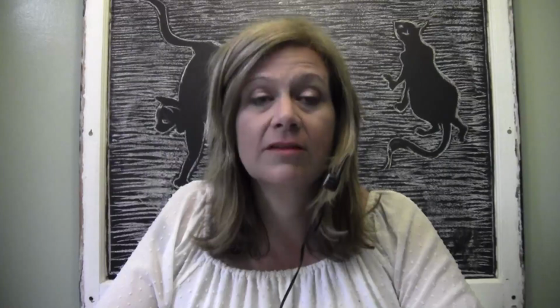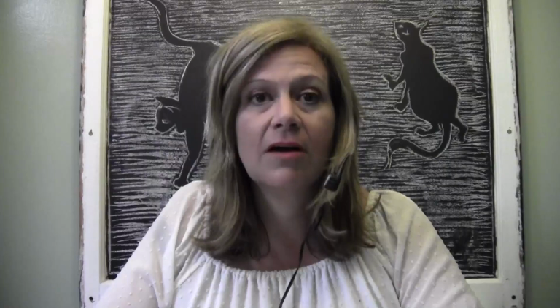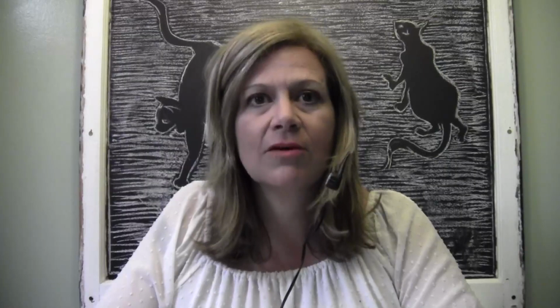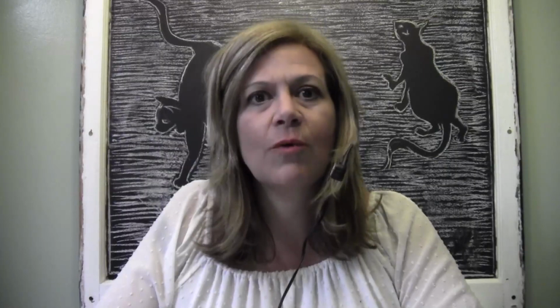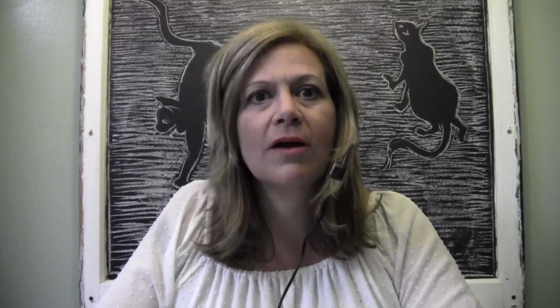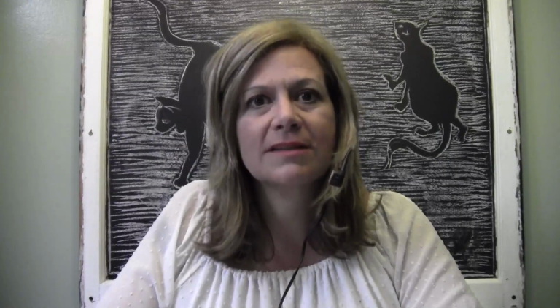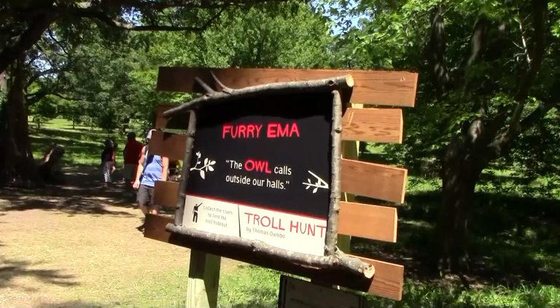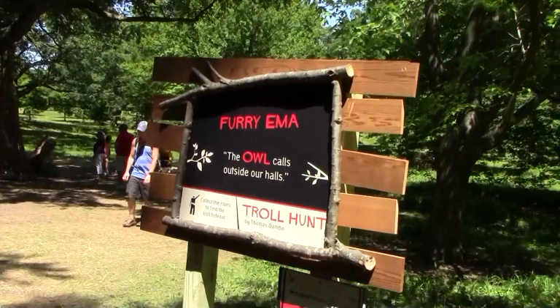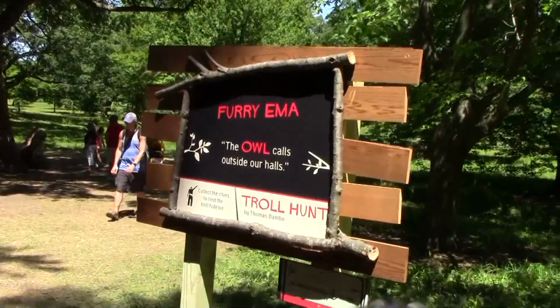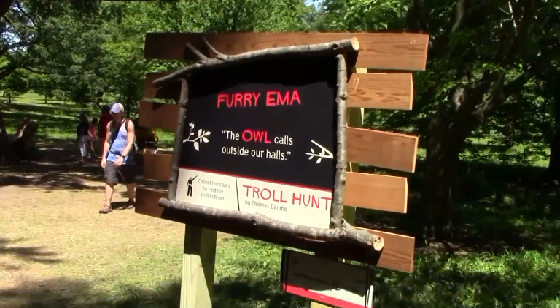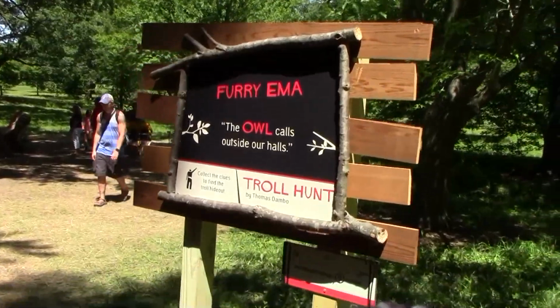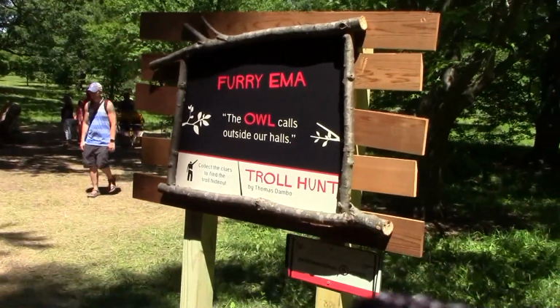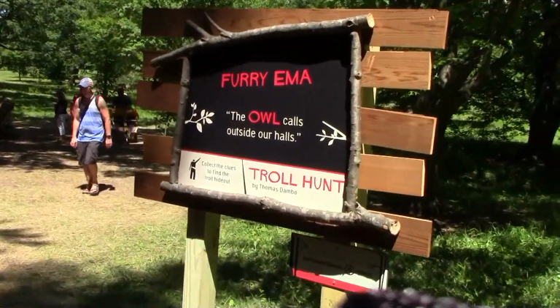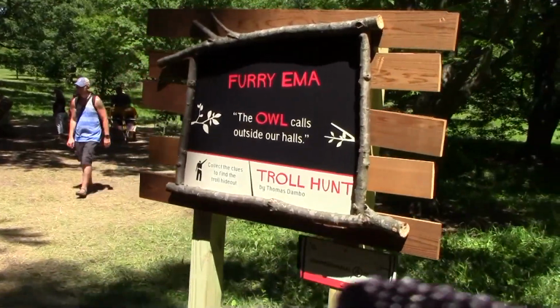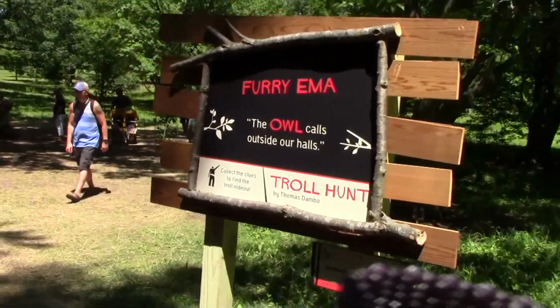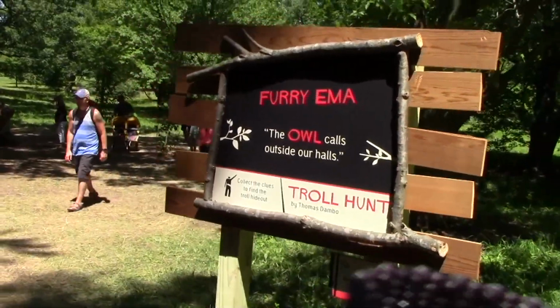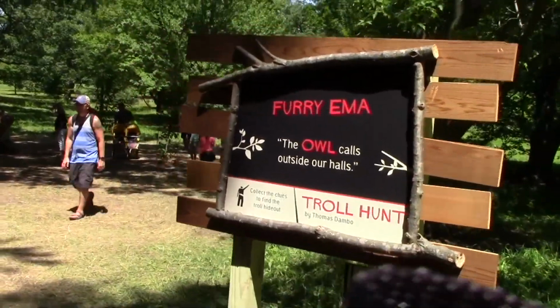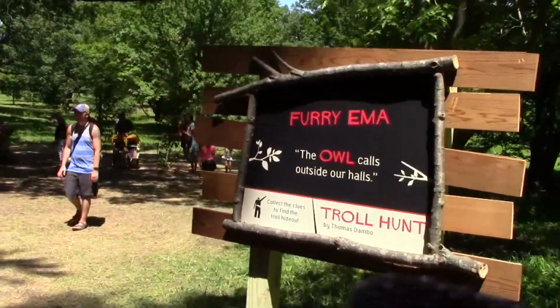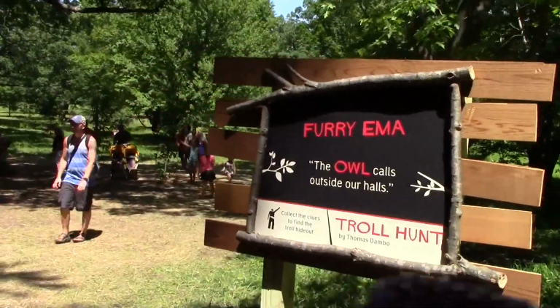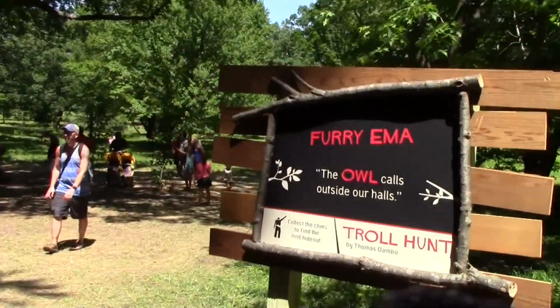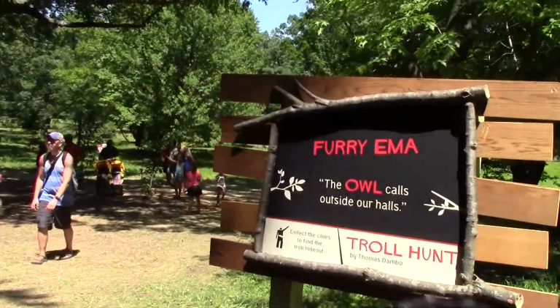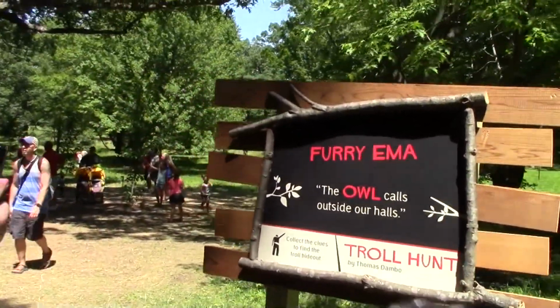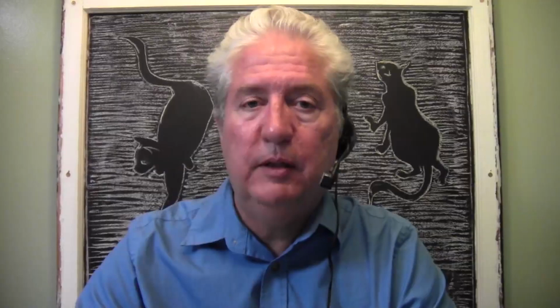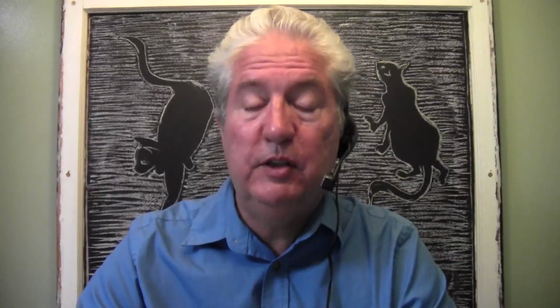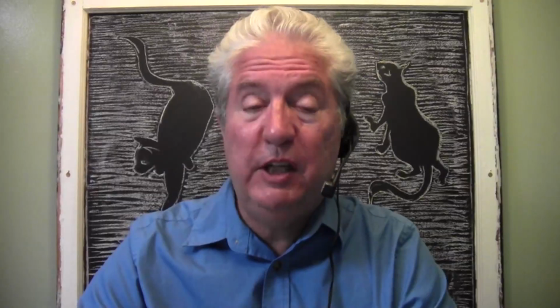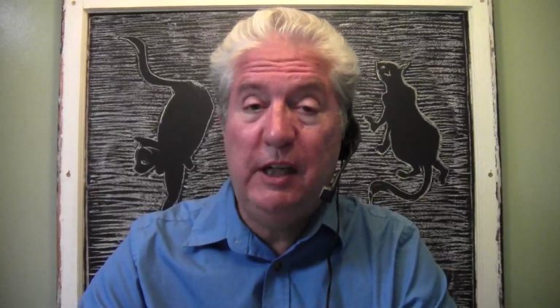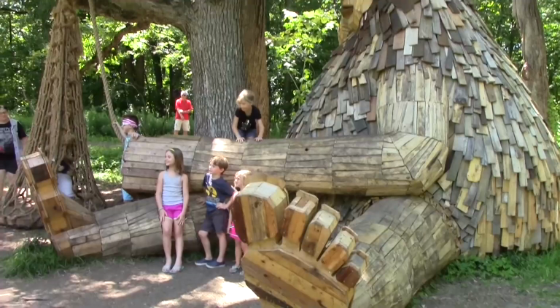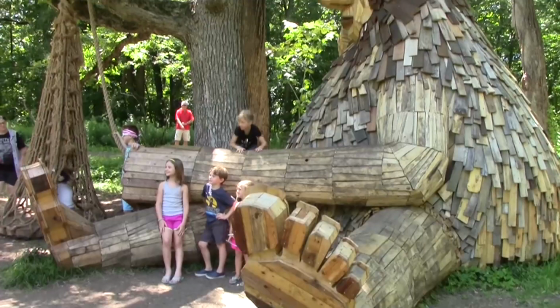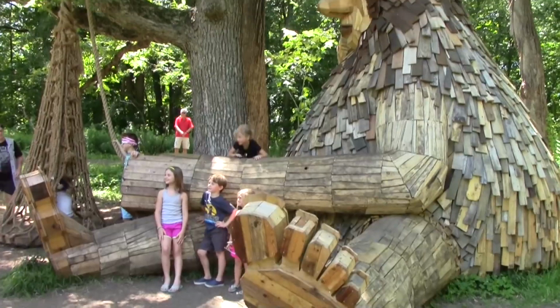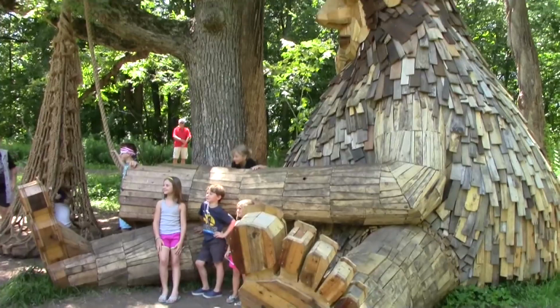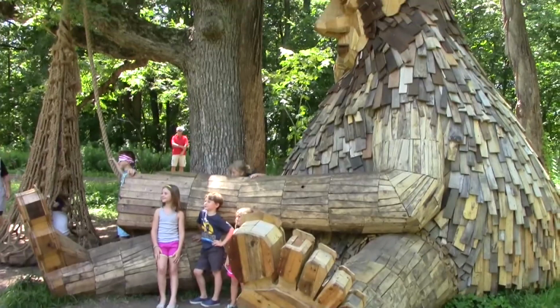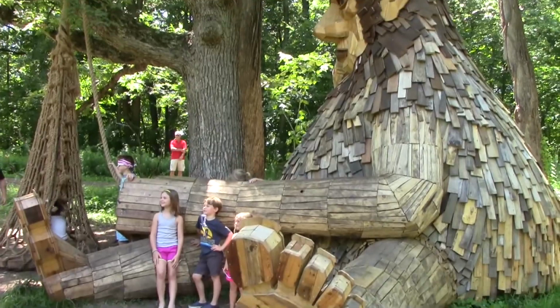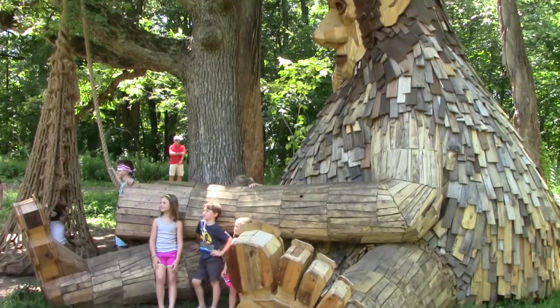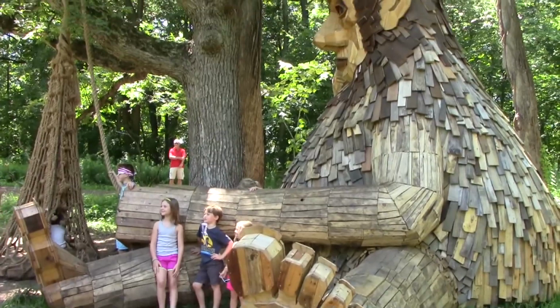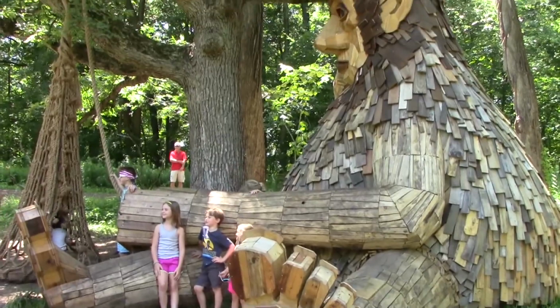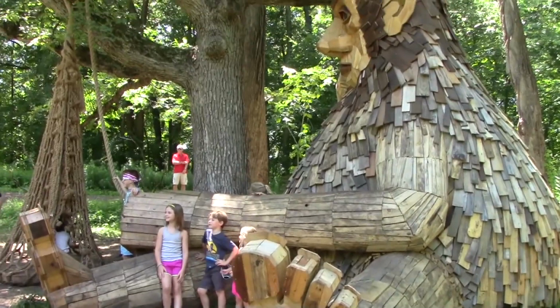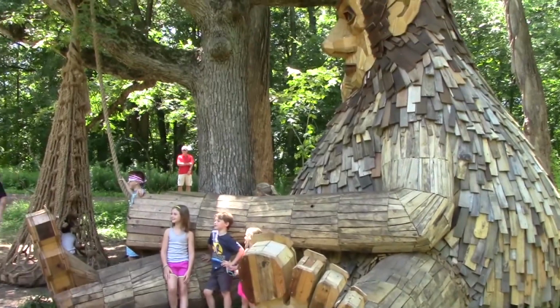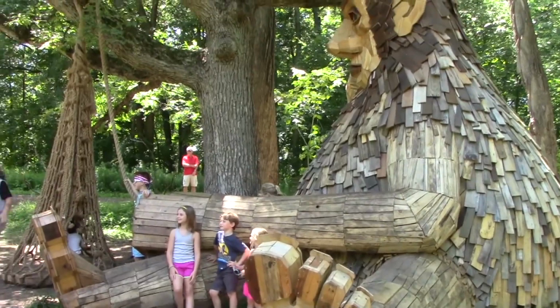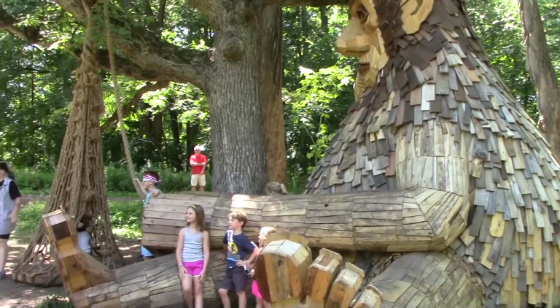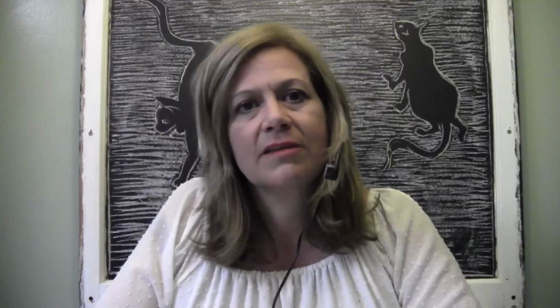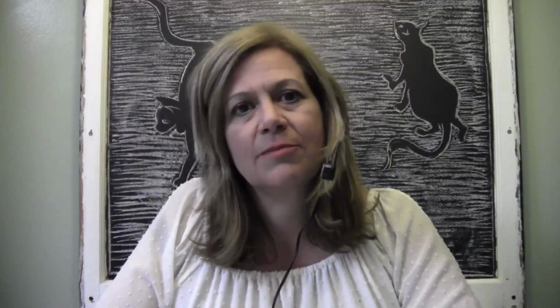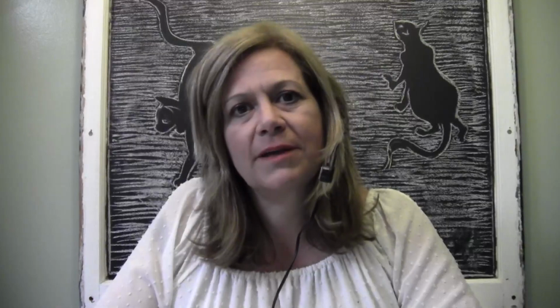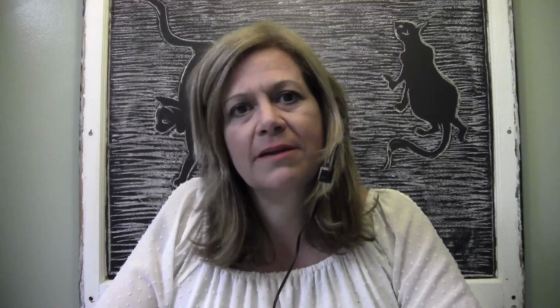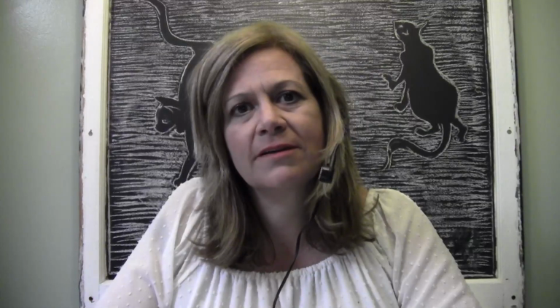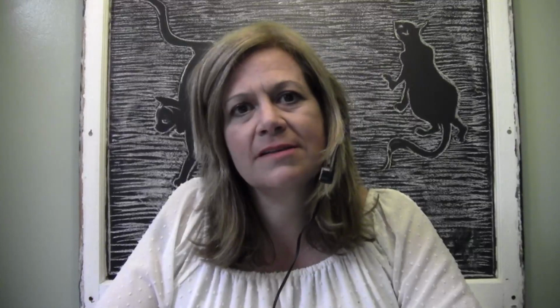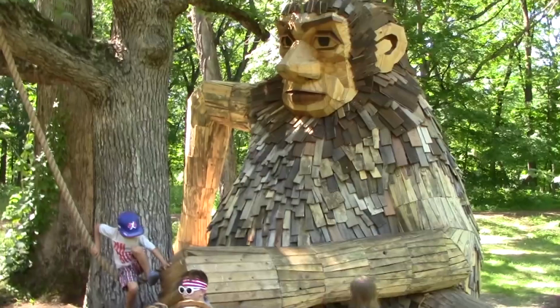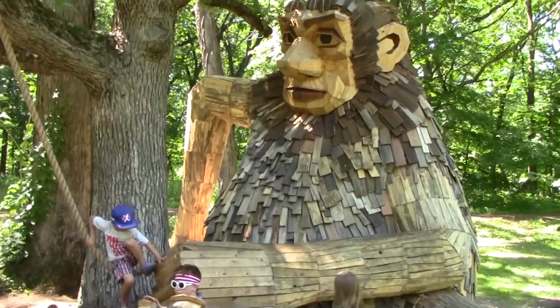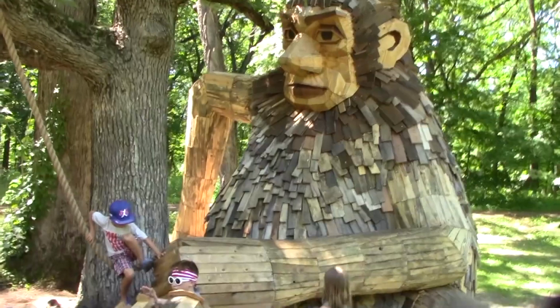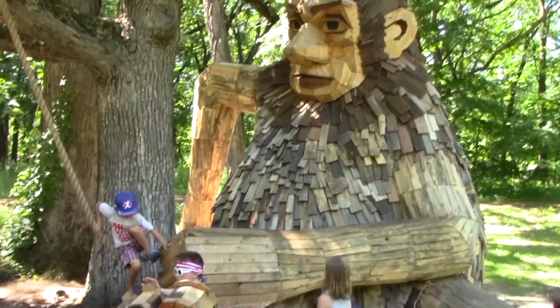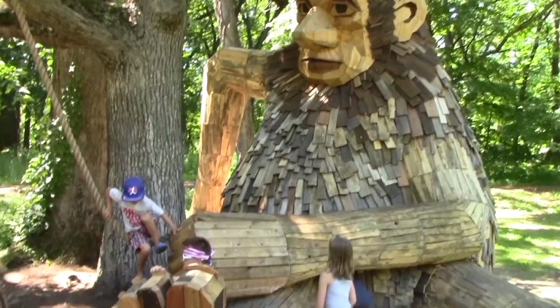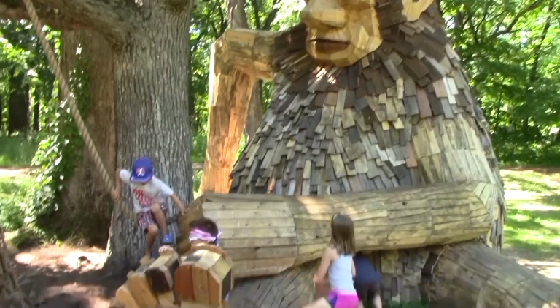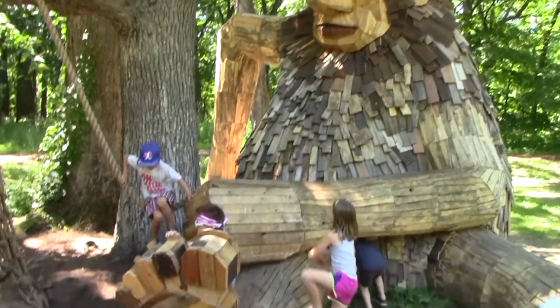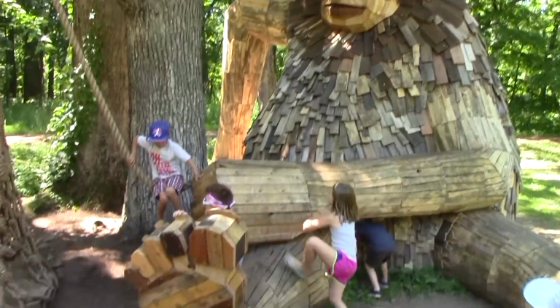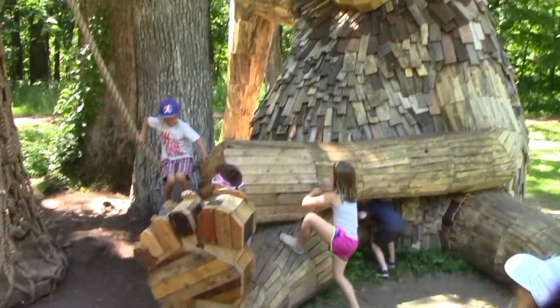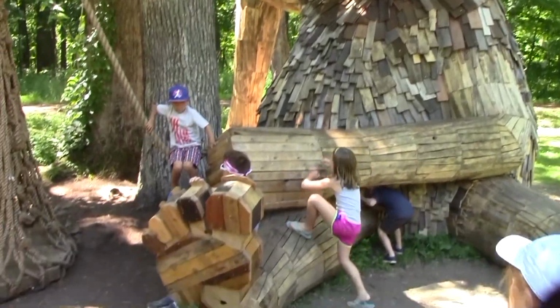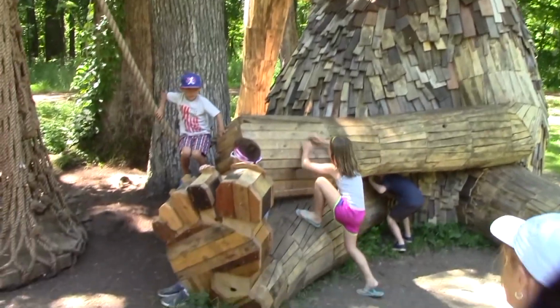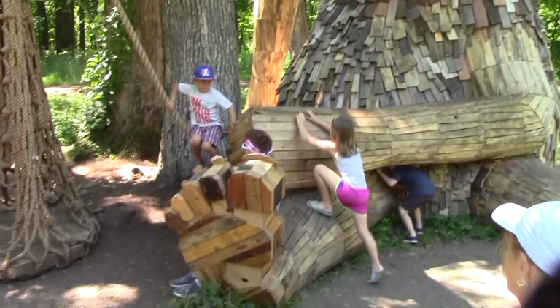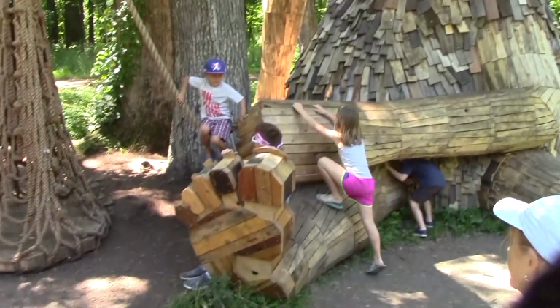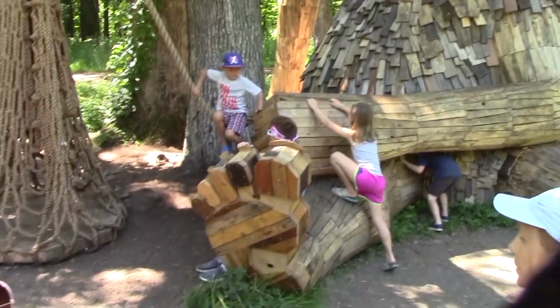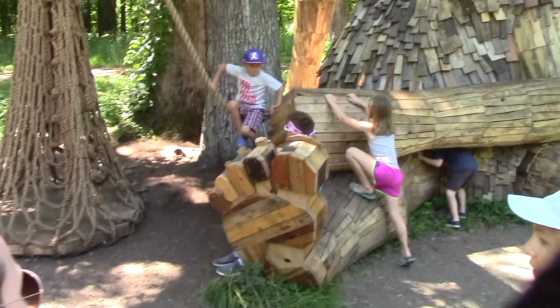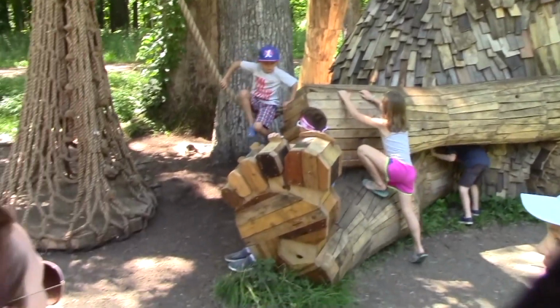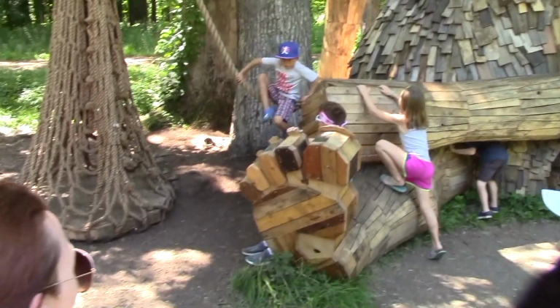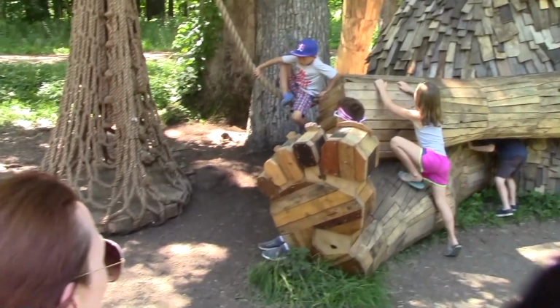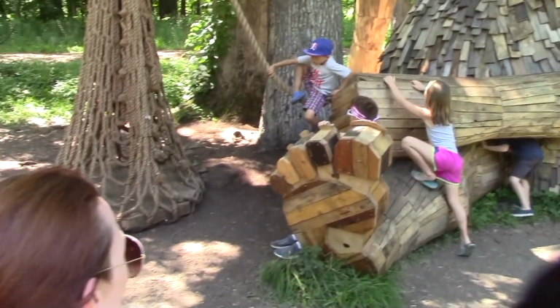A long walk later we find Furry Emma. She's happy to play with the kids — the parents, not so much.